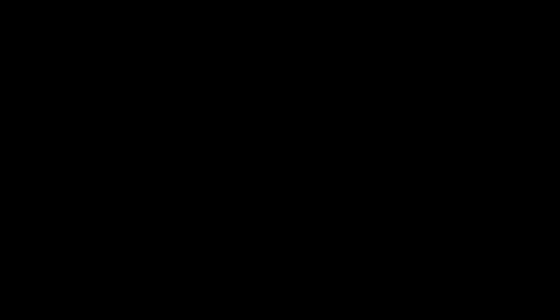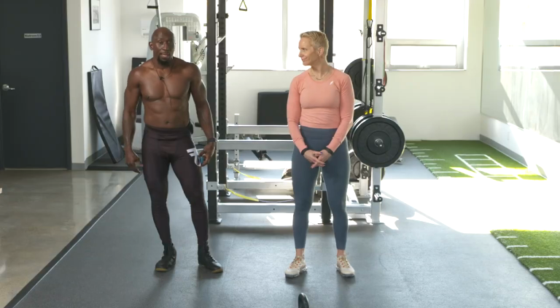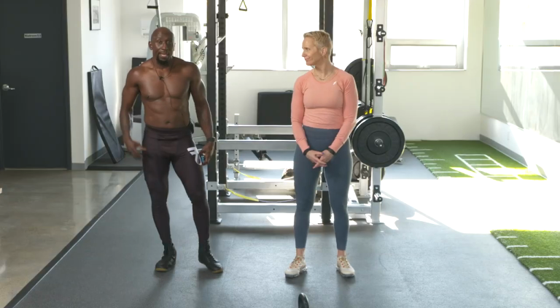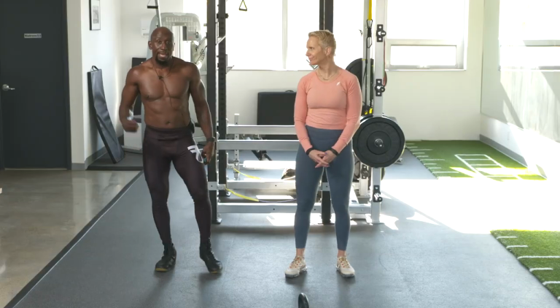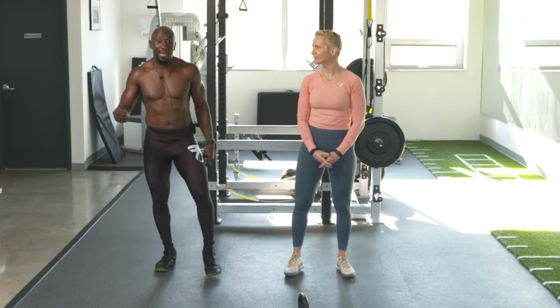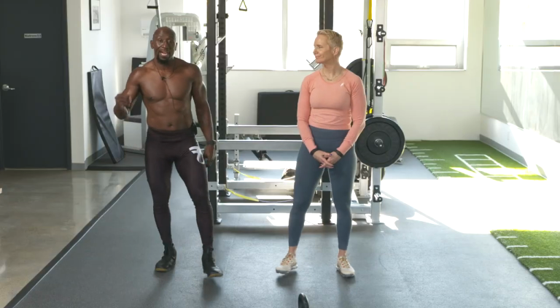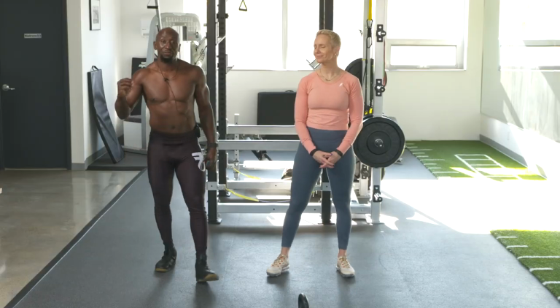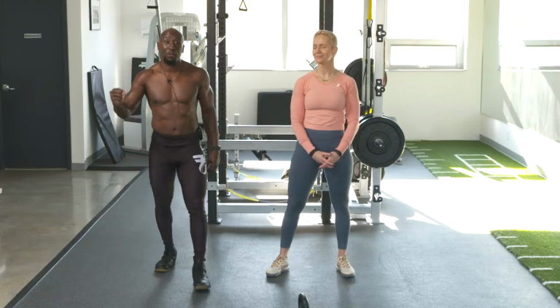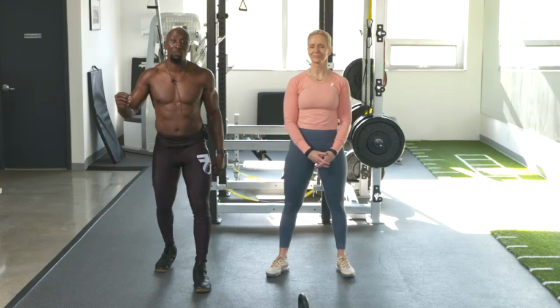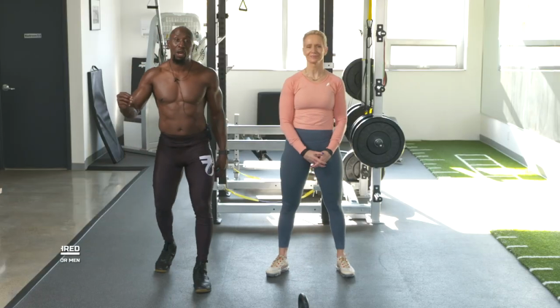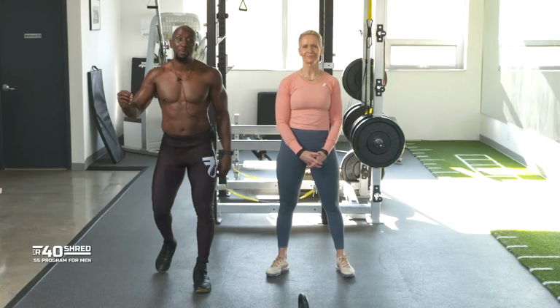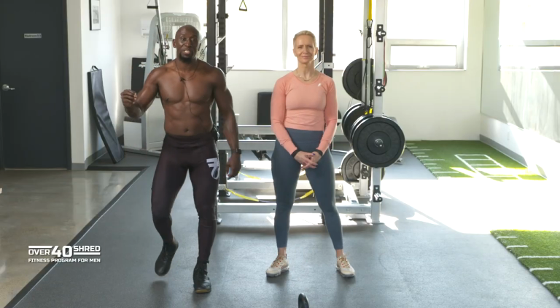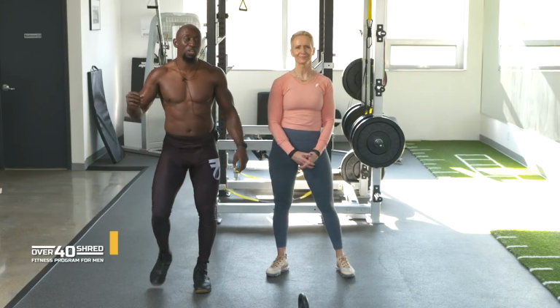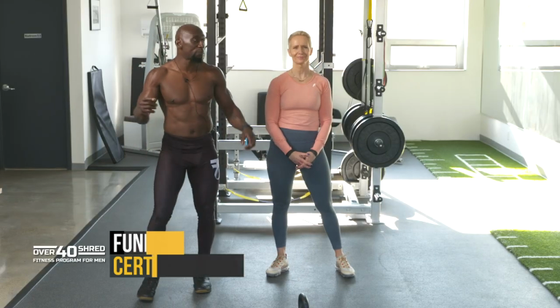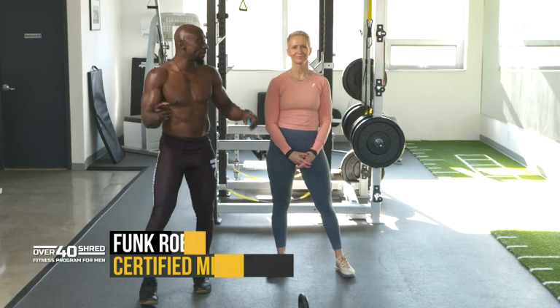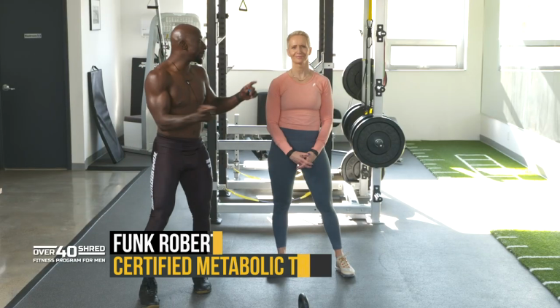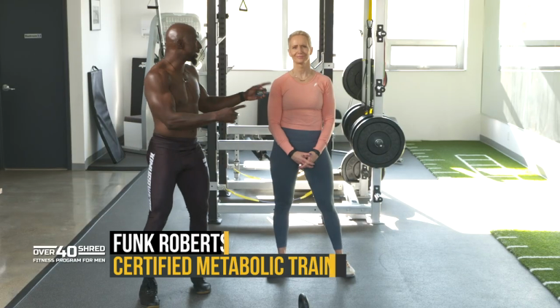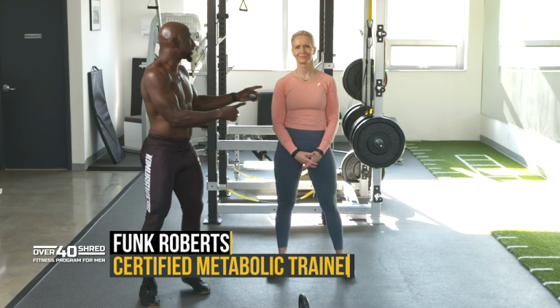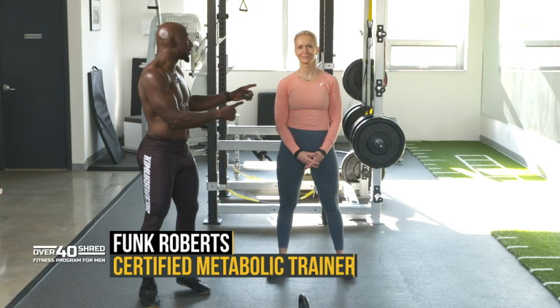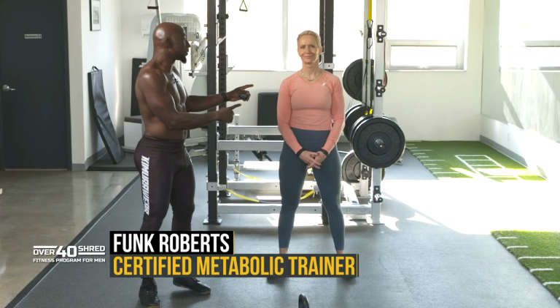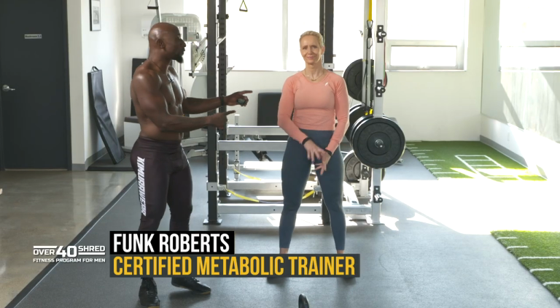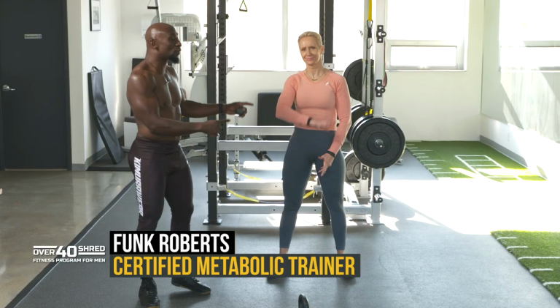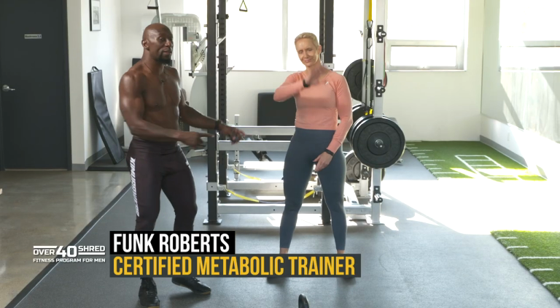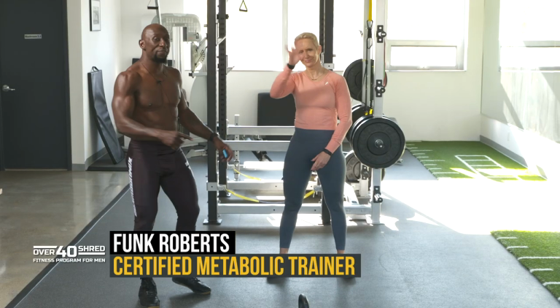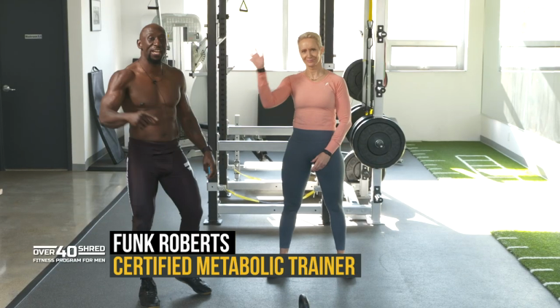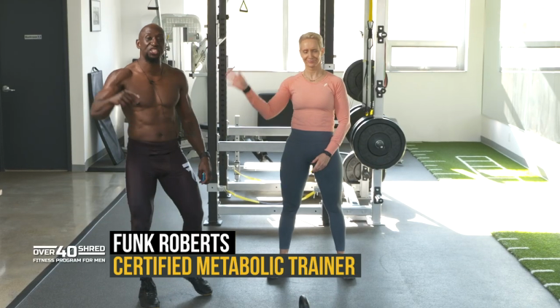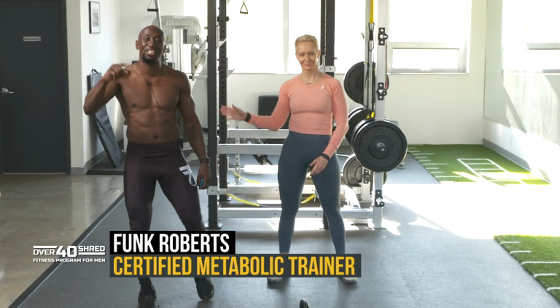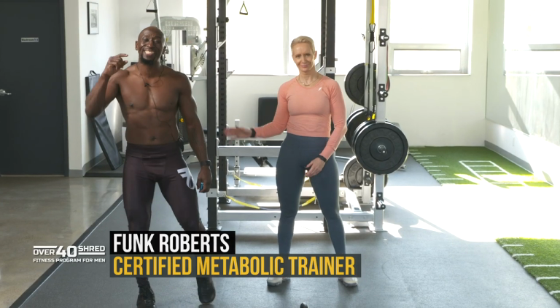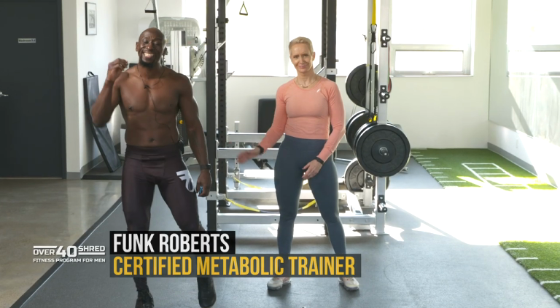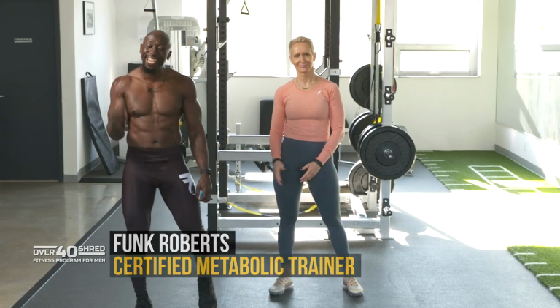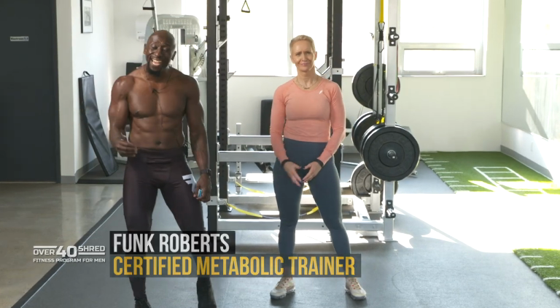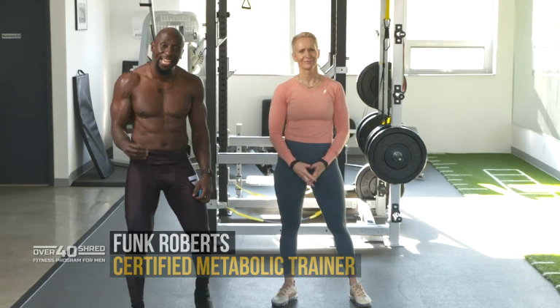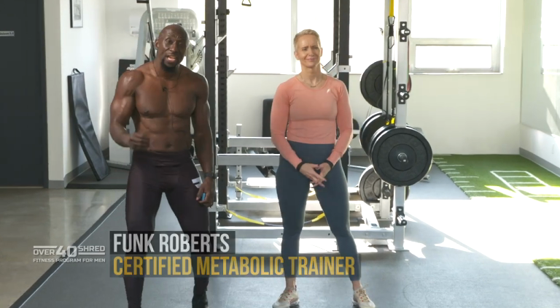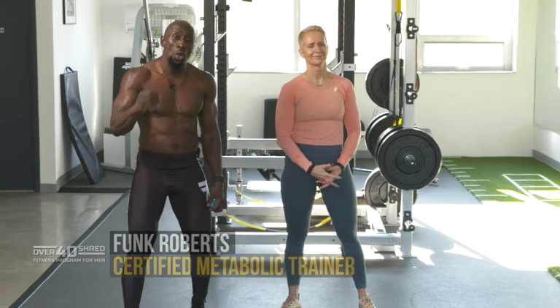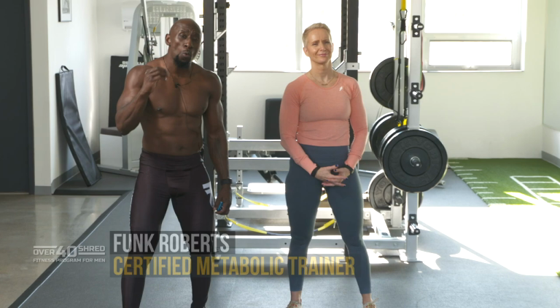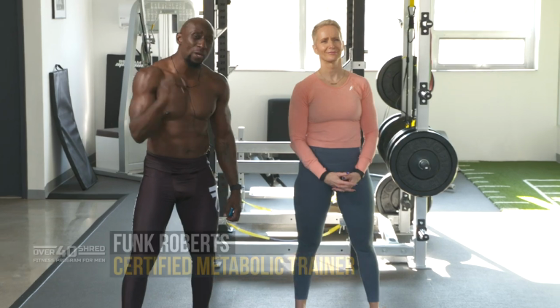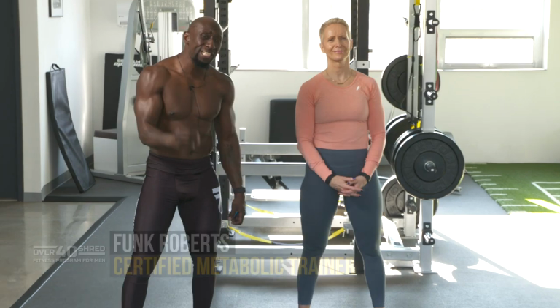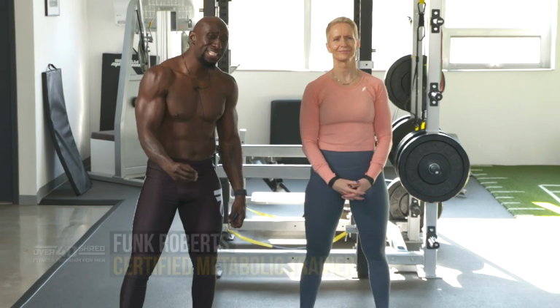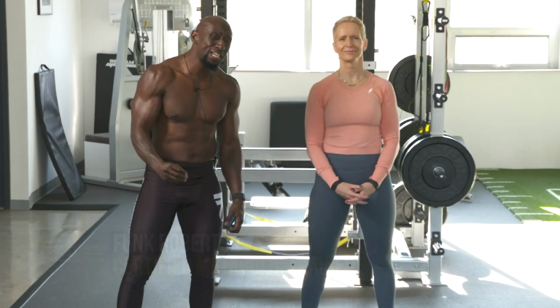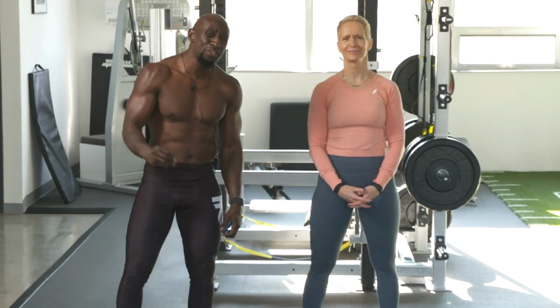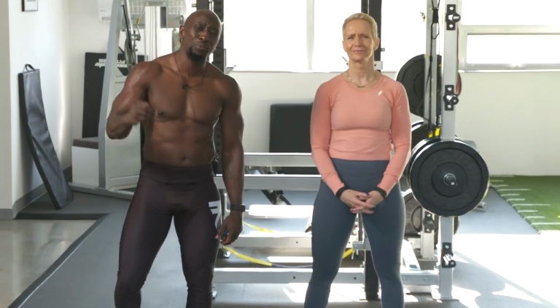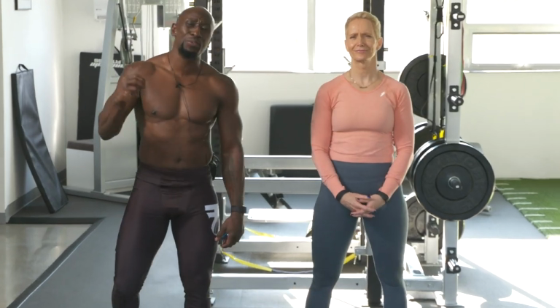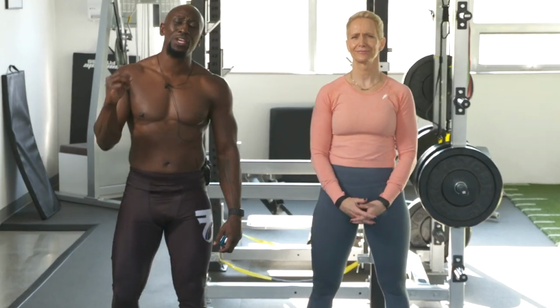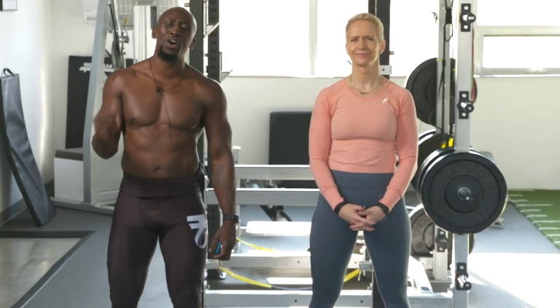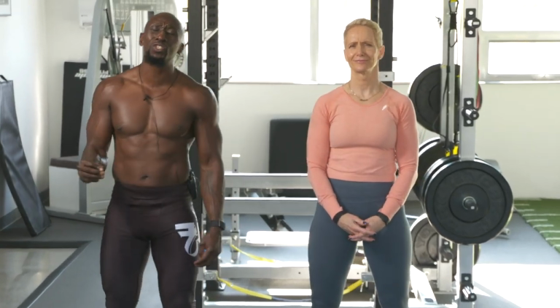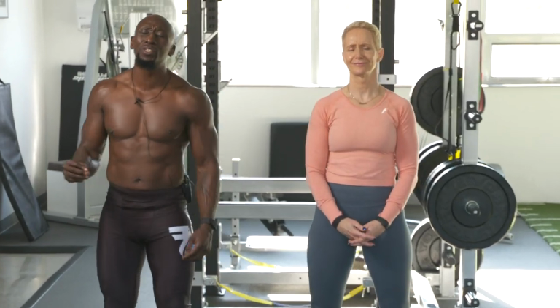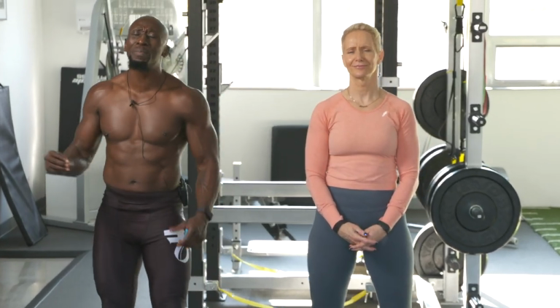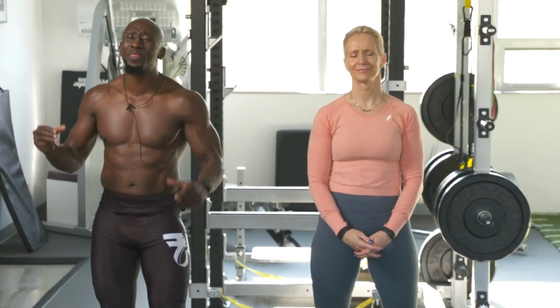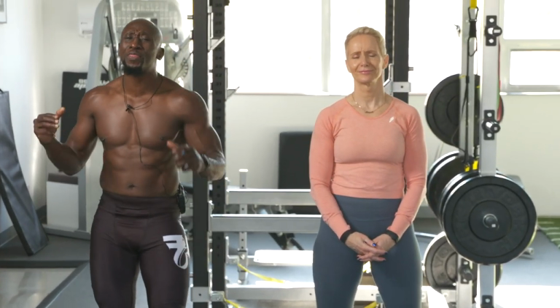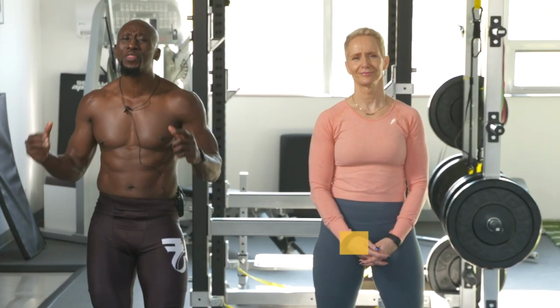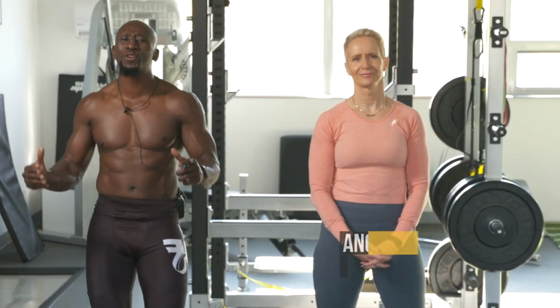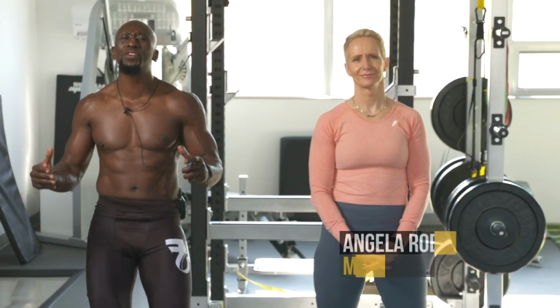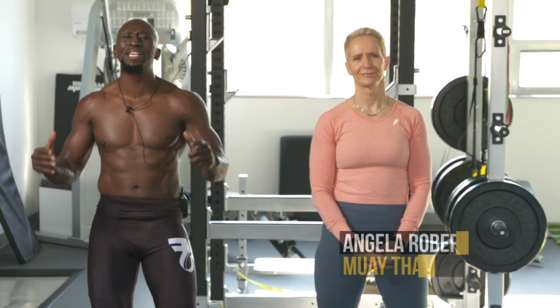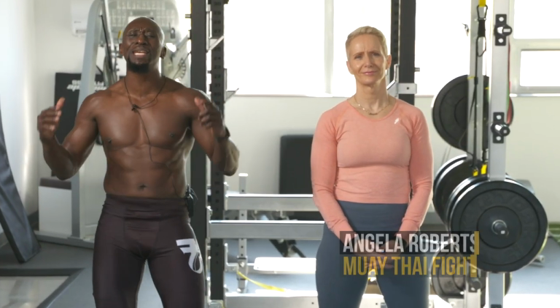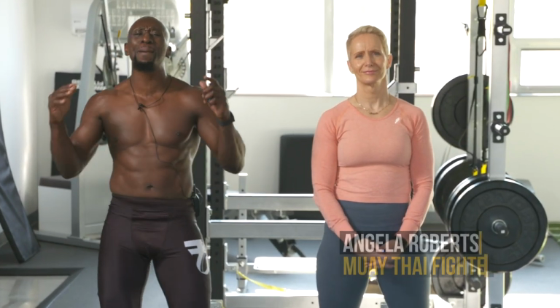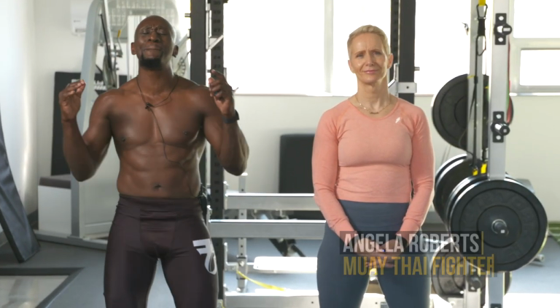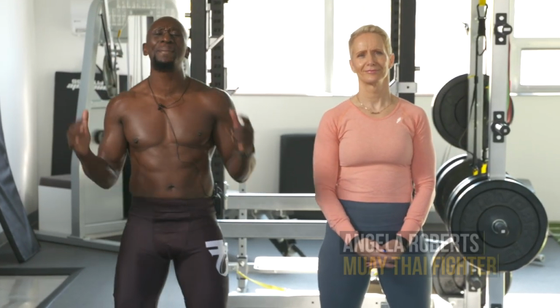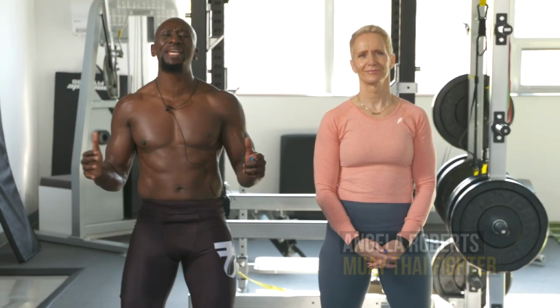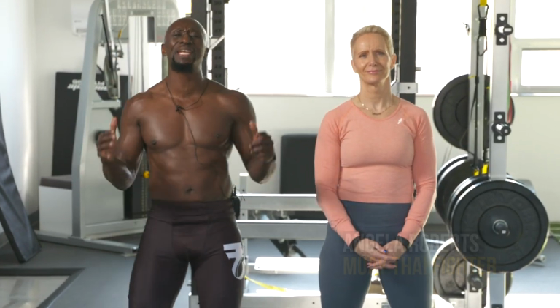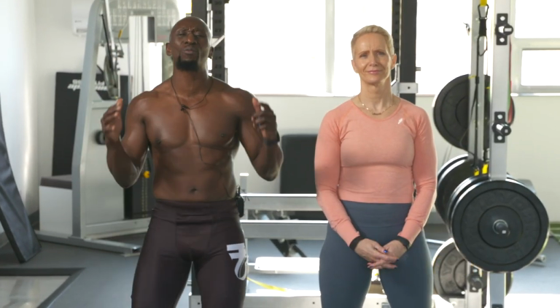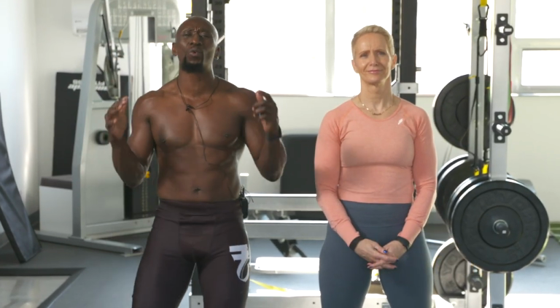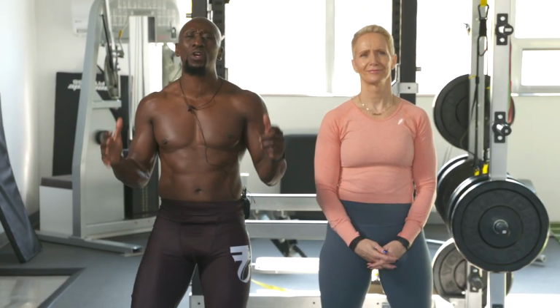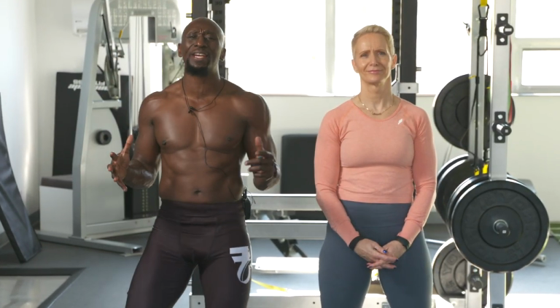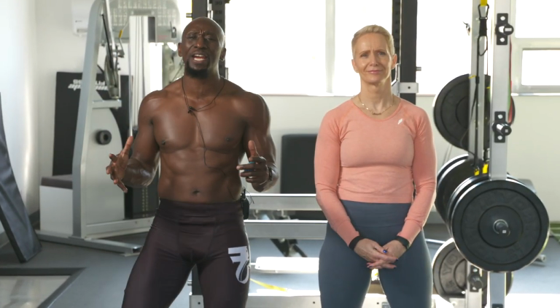Hey guys, Funk Roberts here with my amazing, beautiful wife Angeline. Today, we're going to take you through the ultimate 30-minute workout.